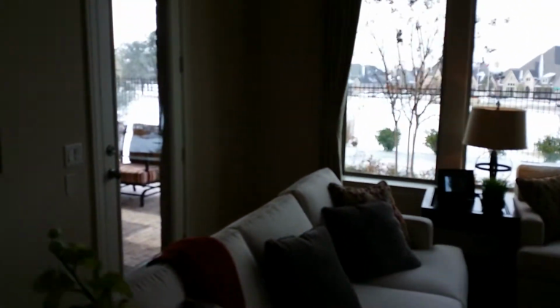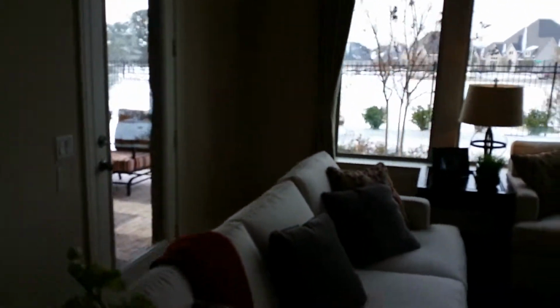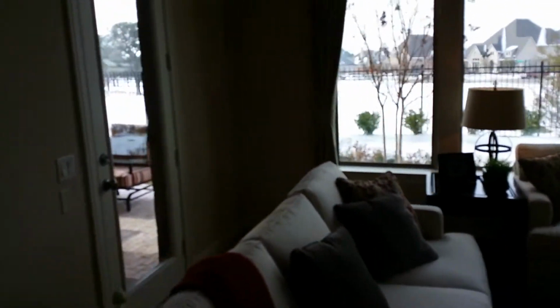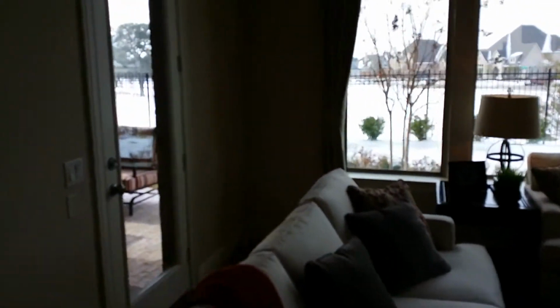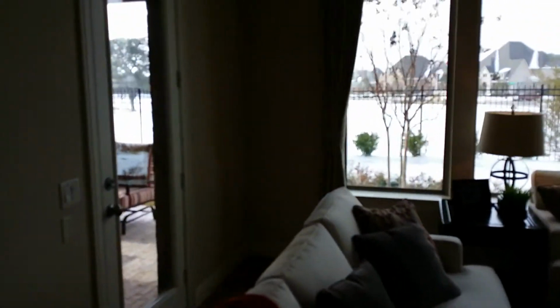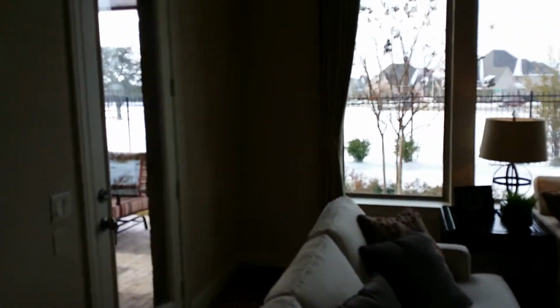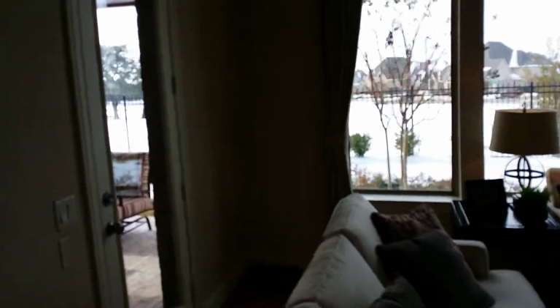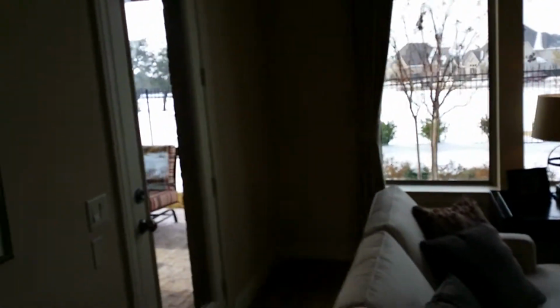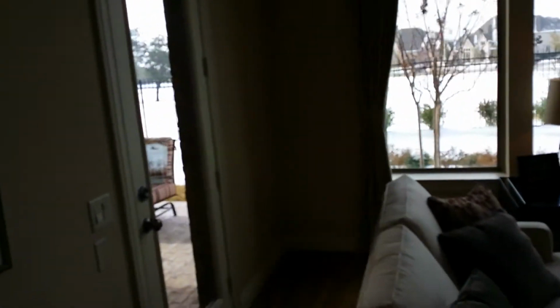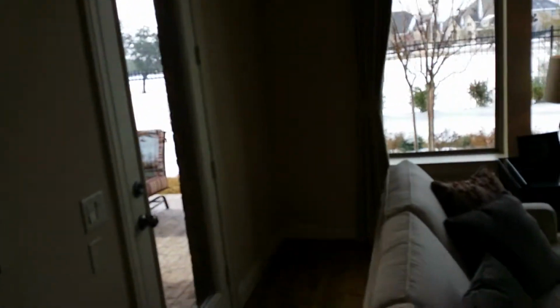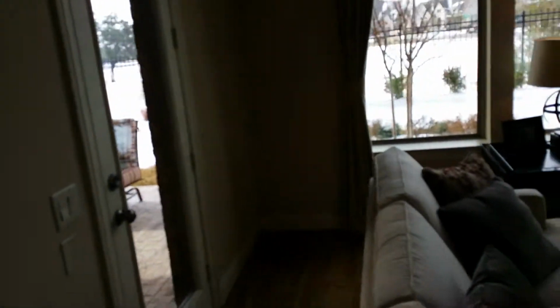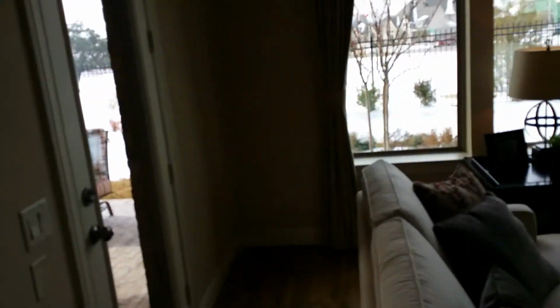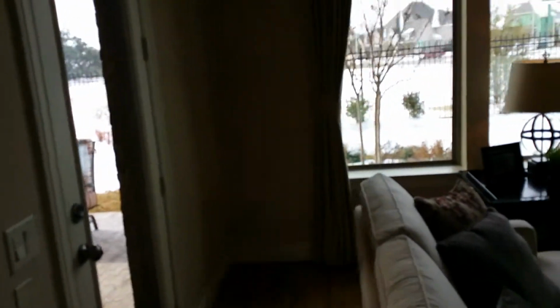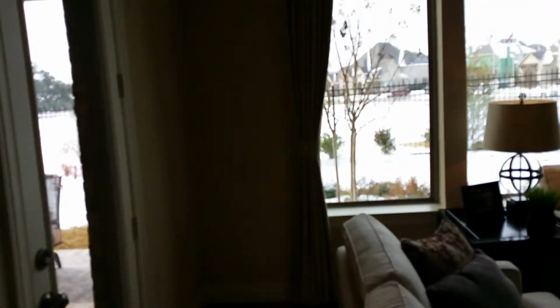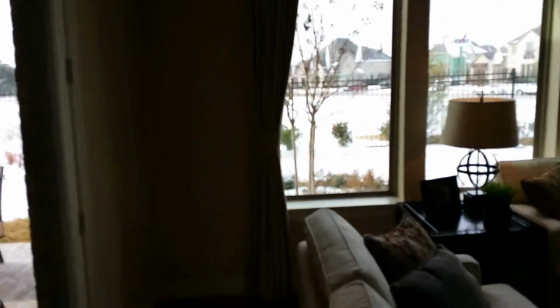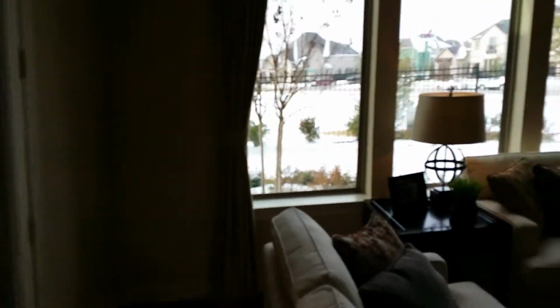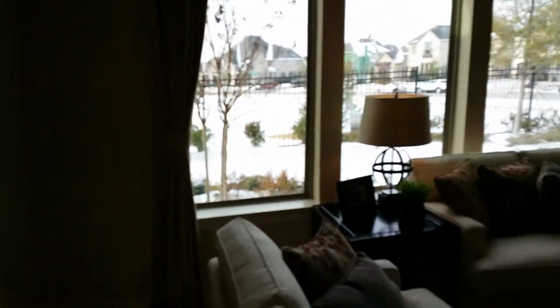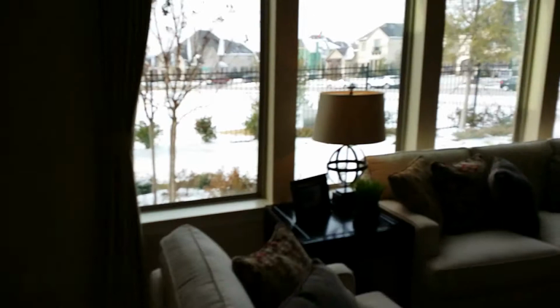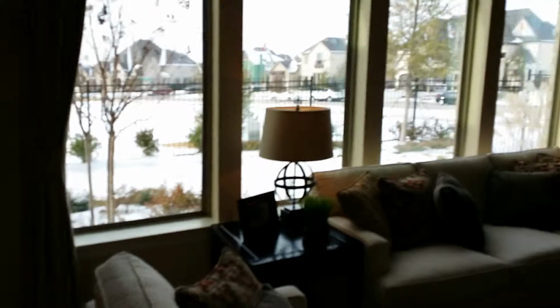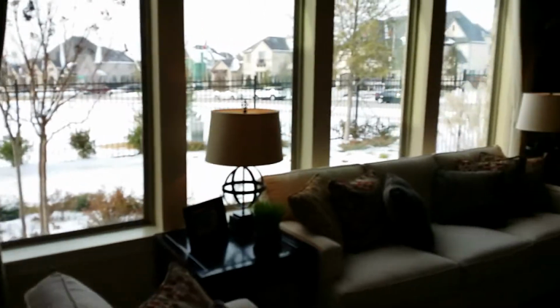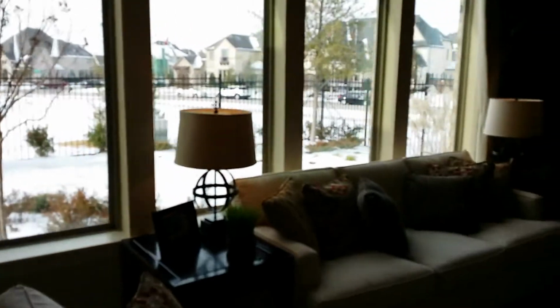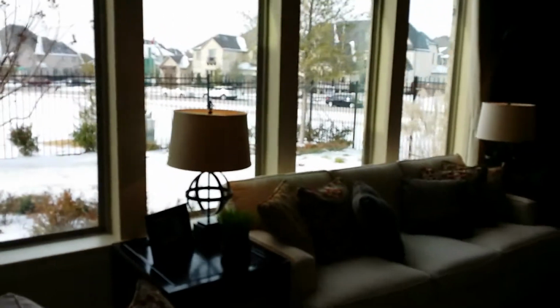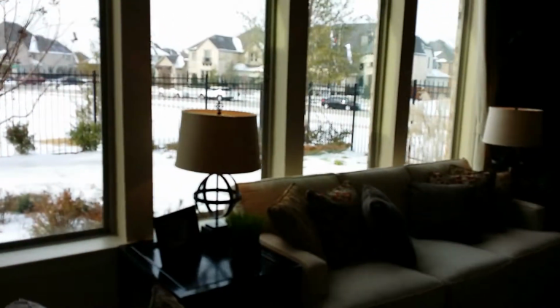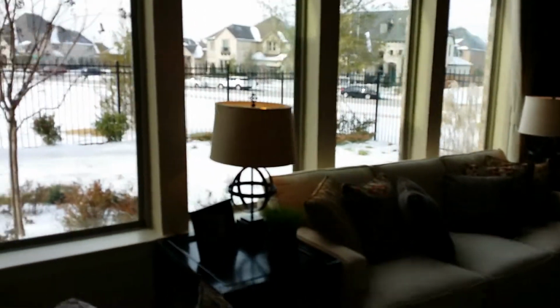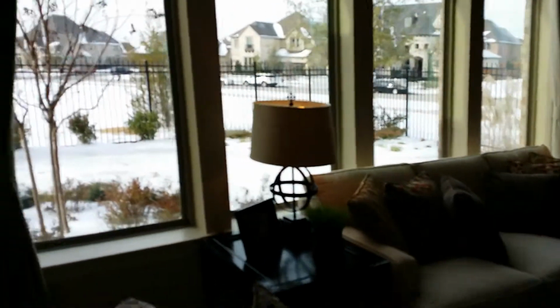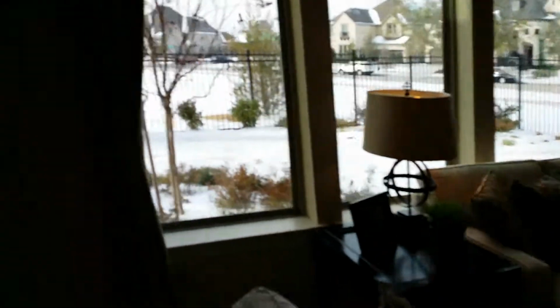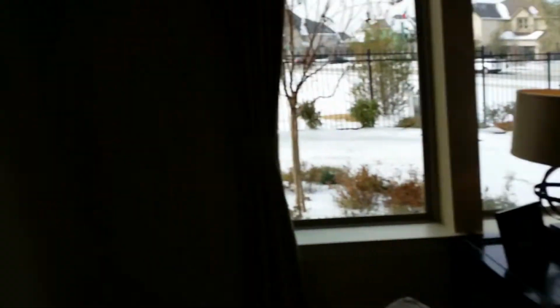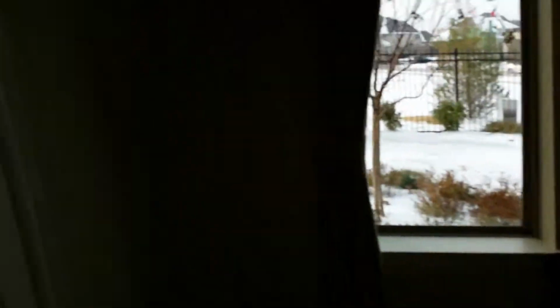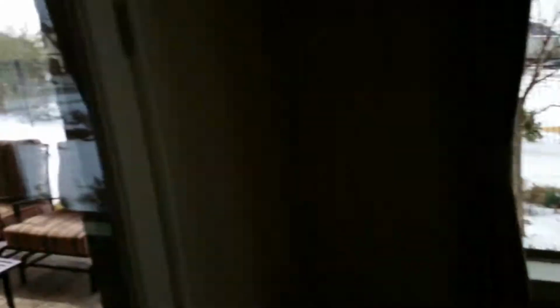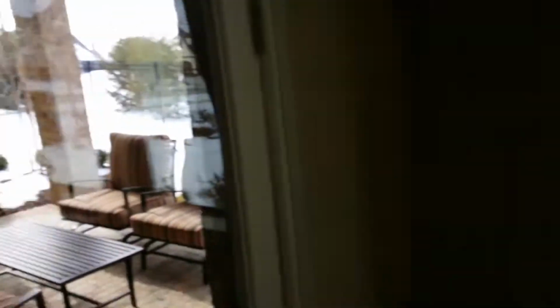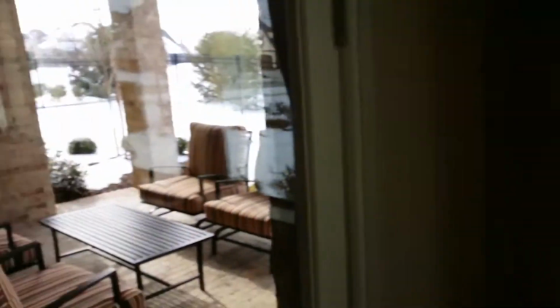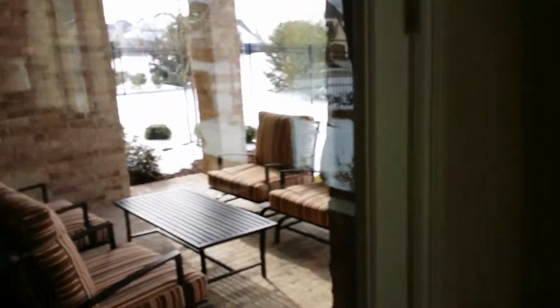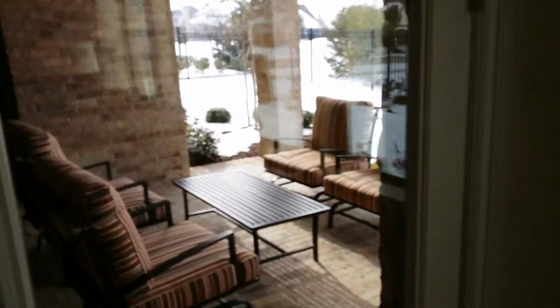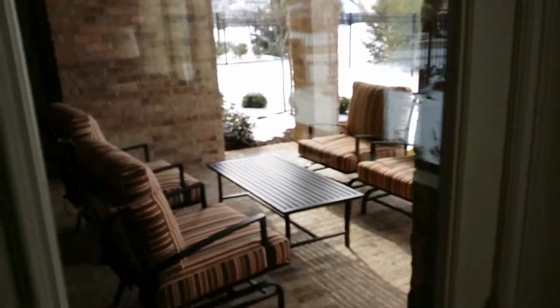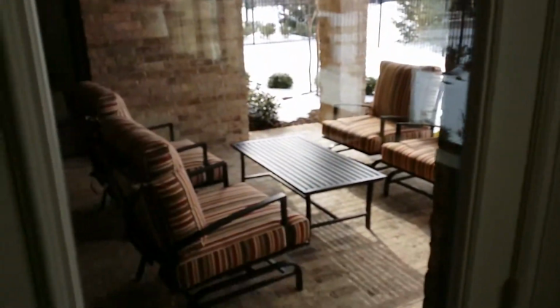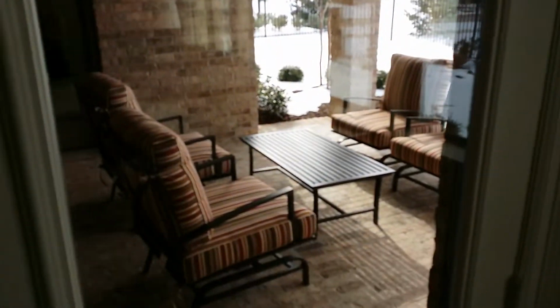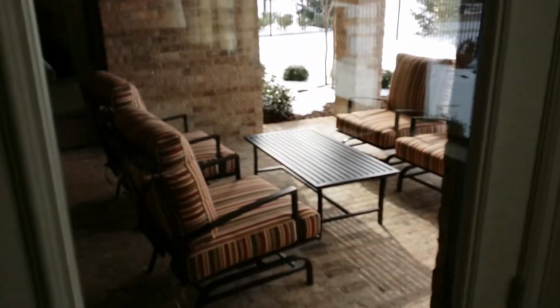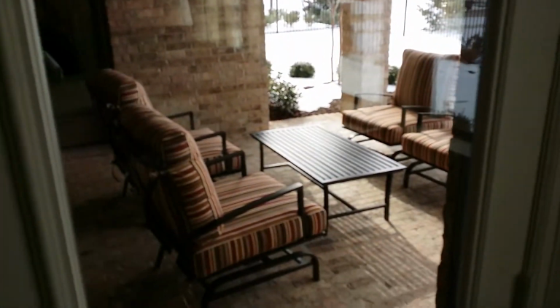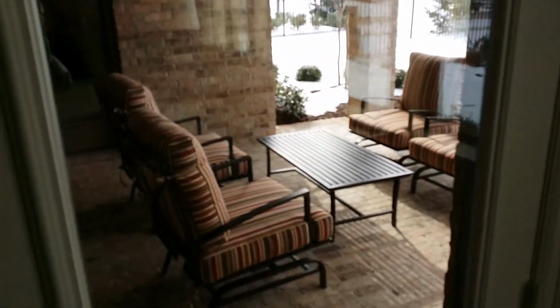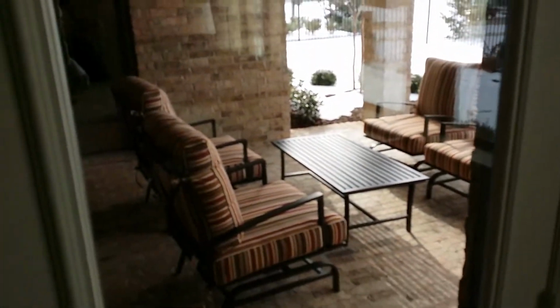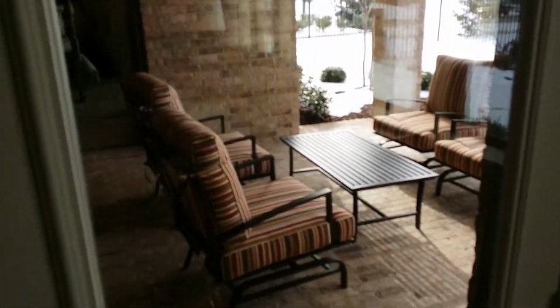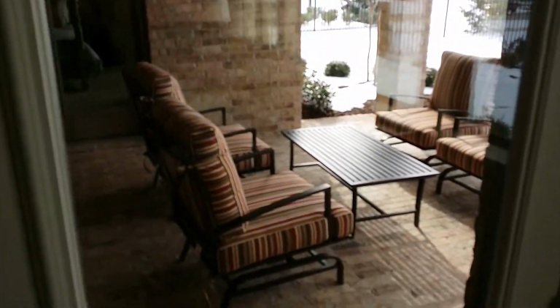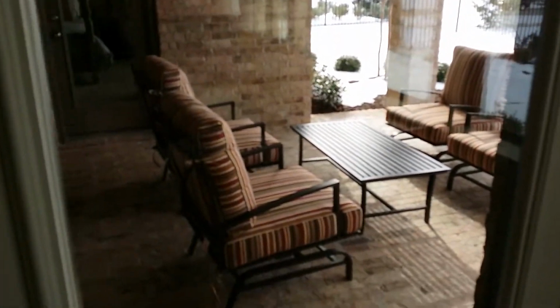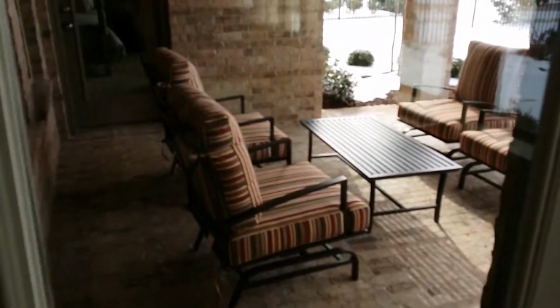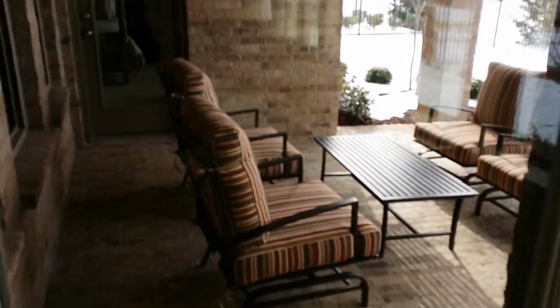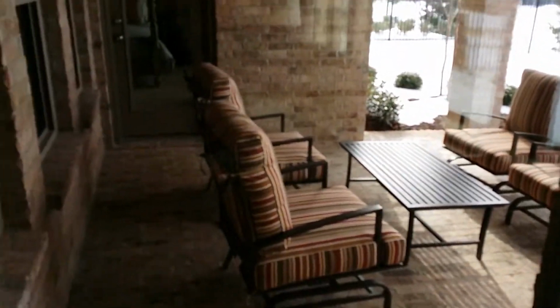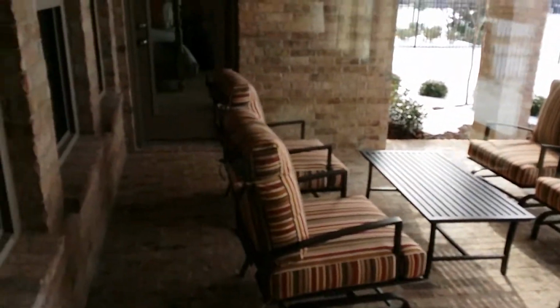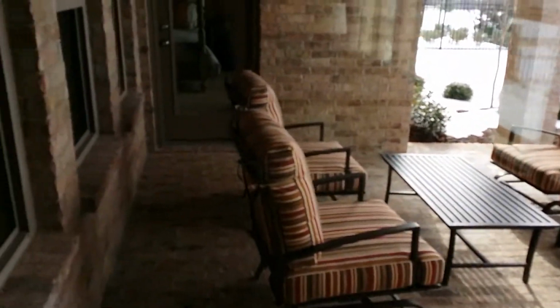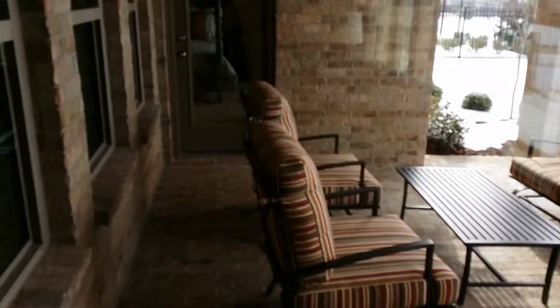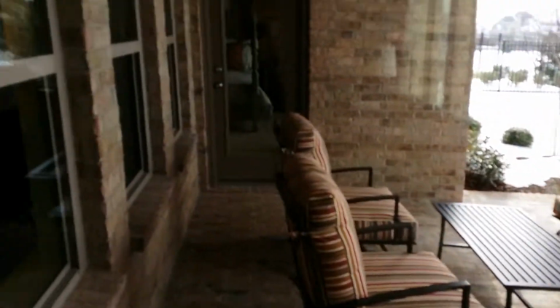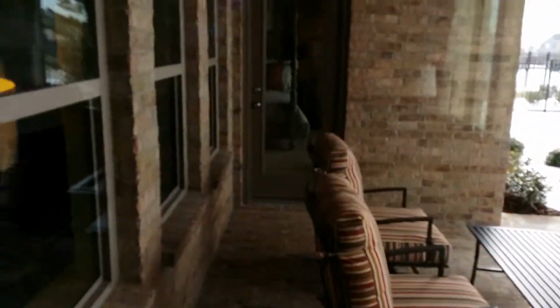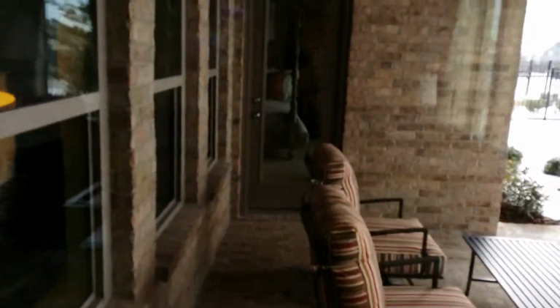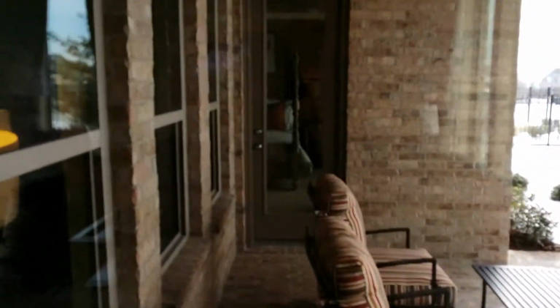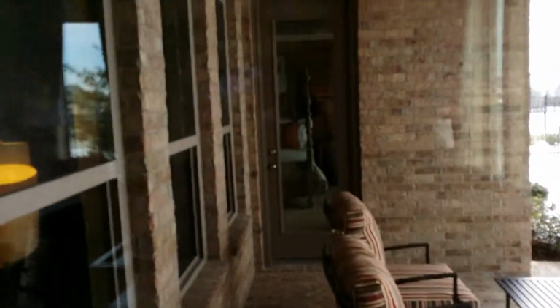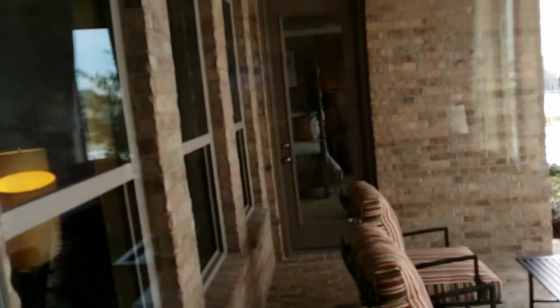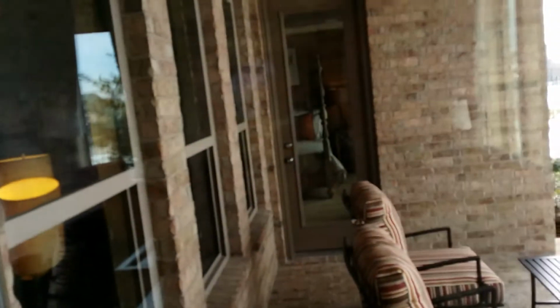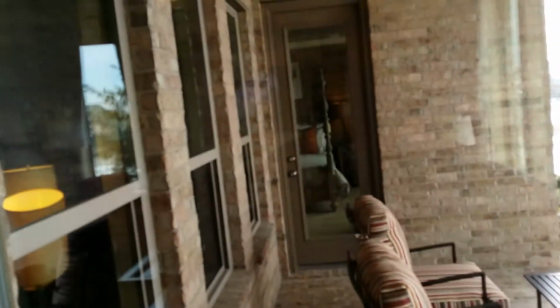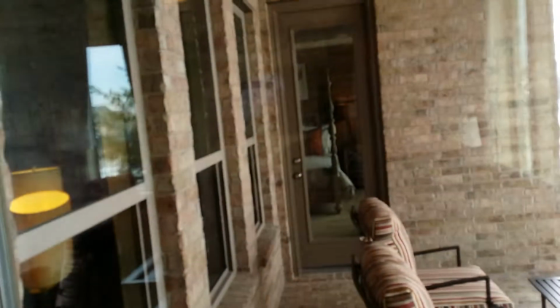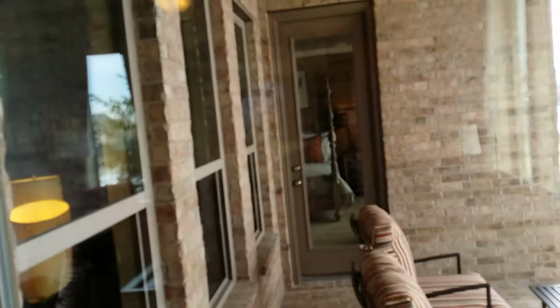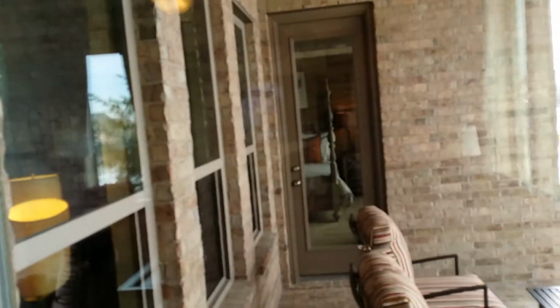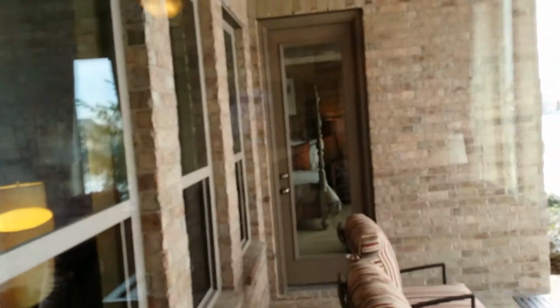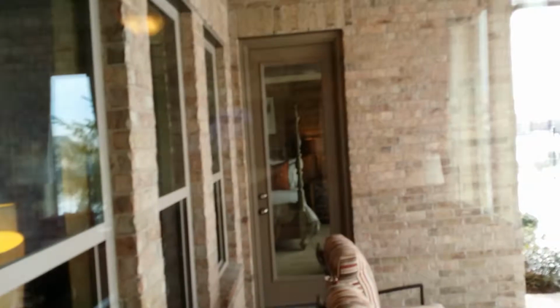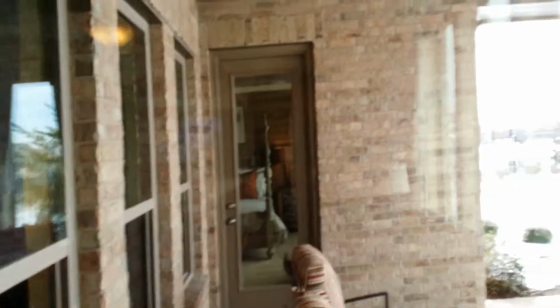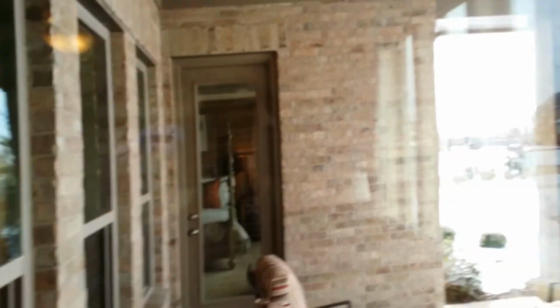Small backyard. Nice little sitting area. Master bedroom is on the other side.